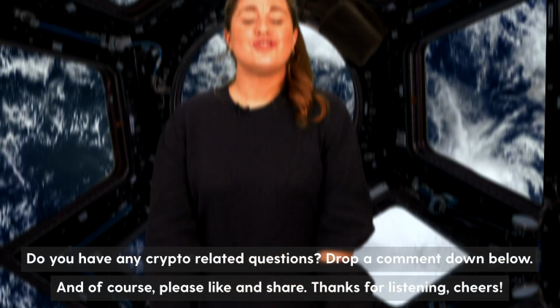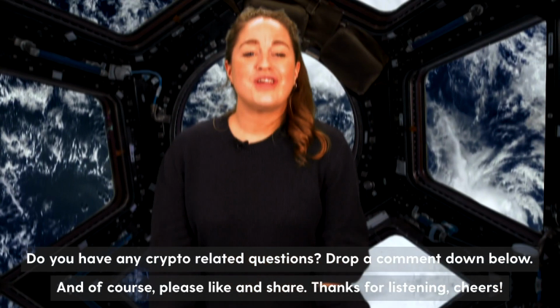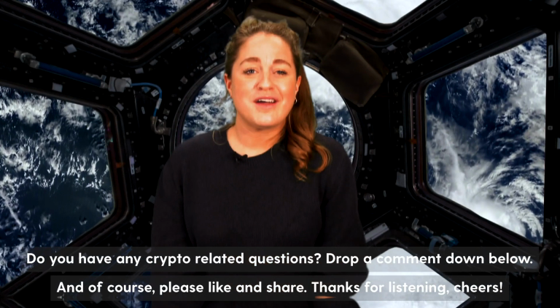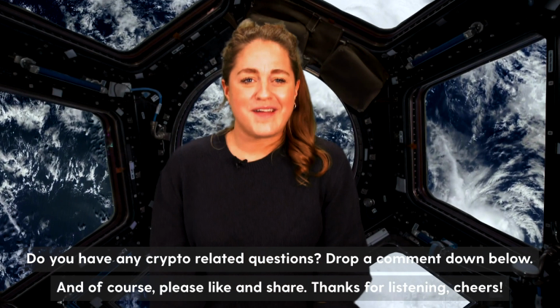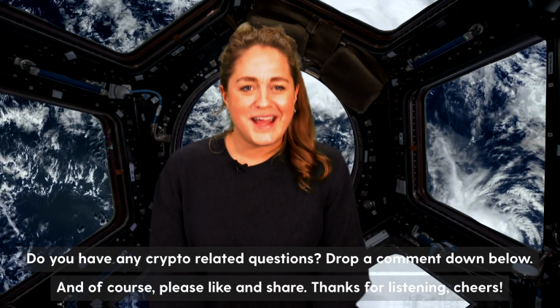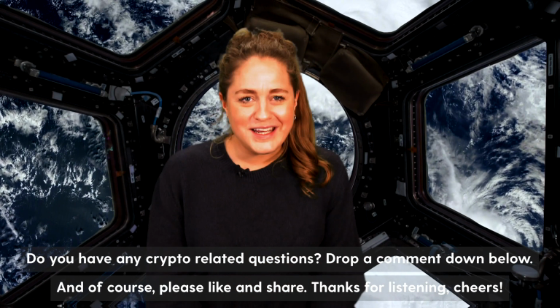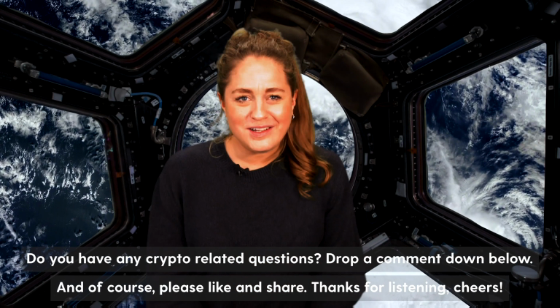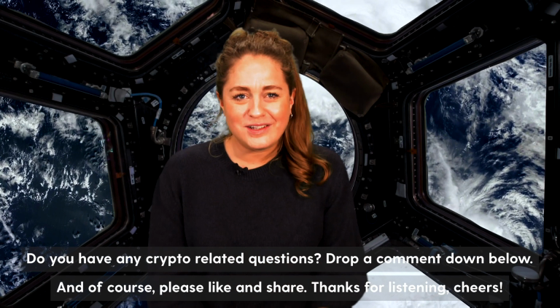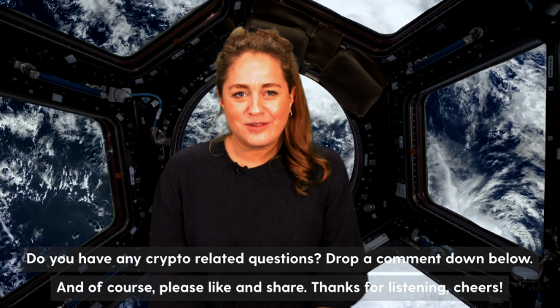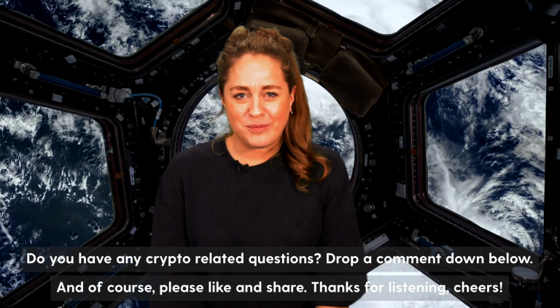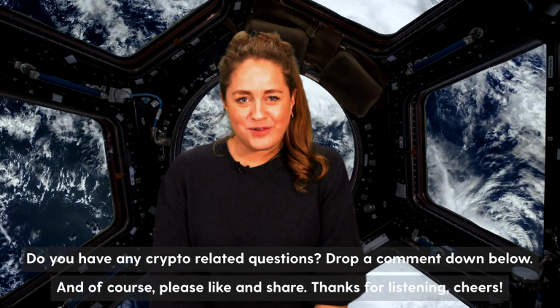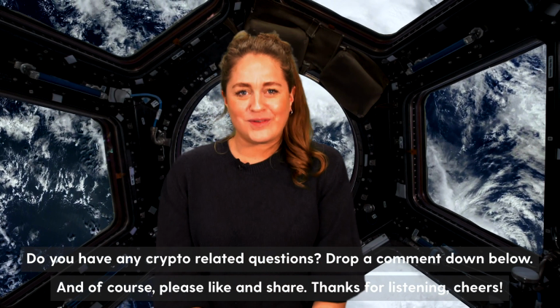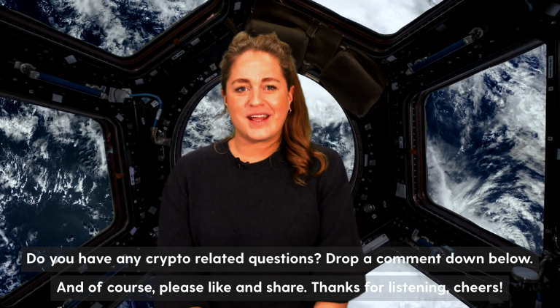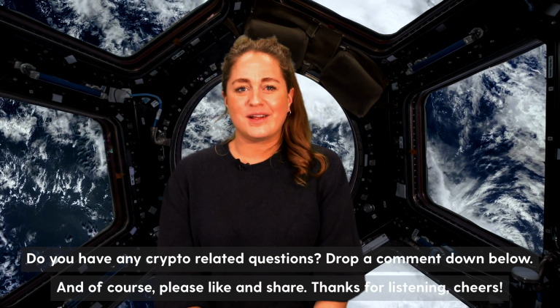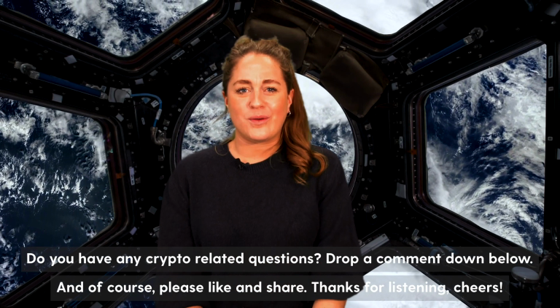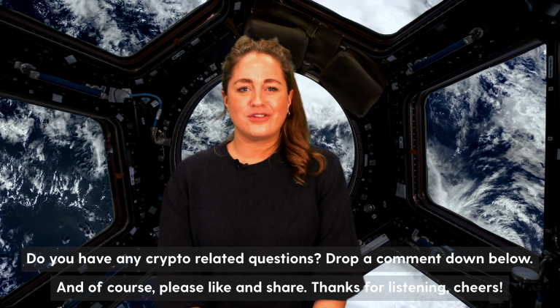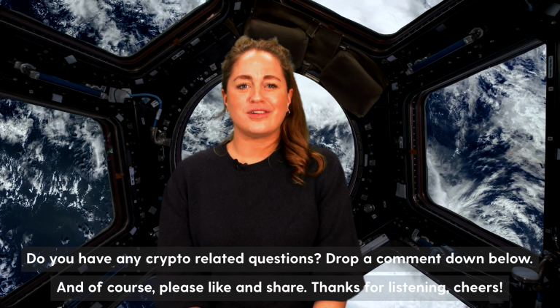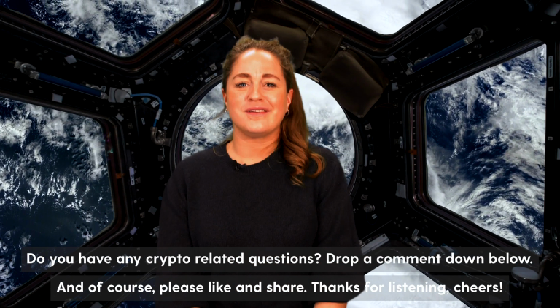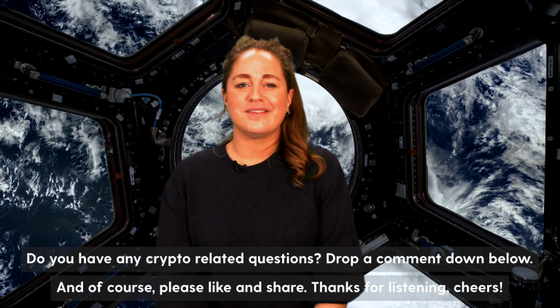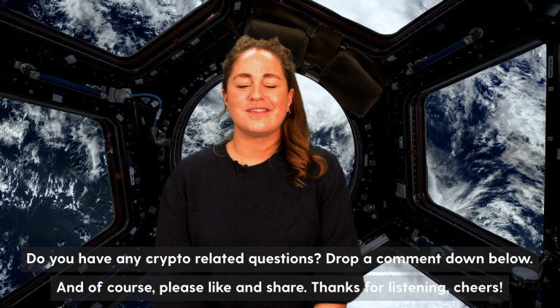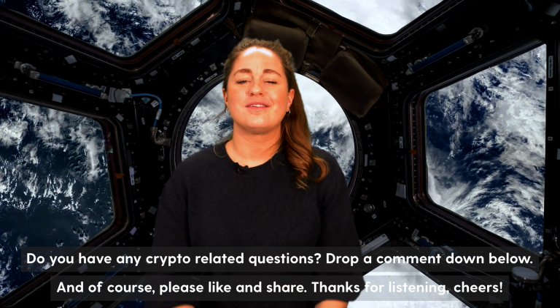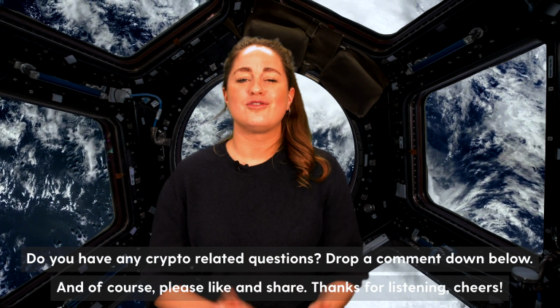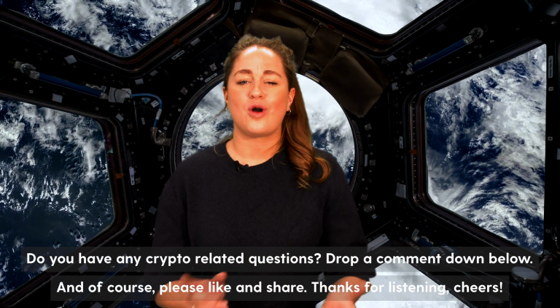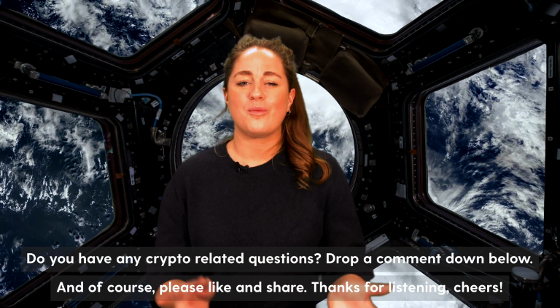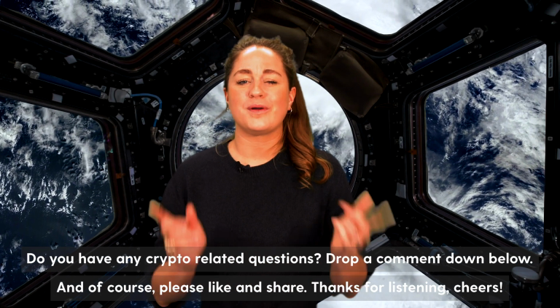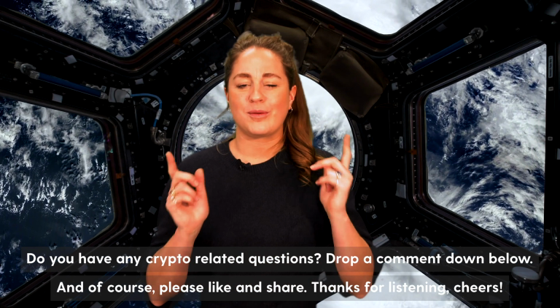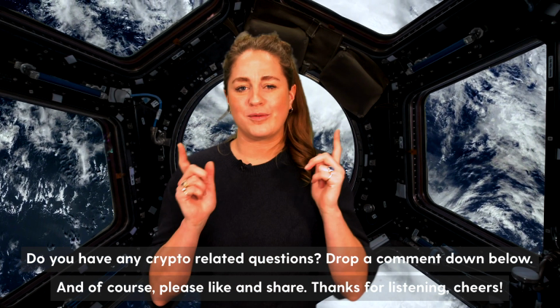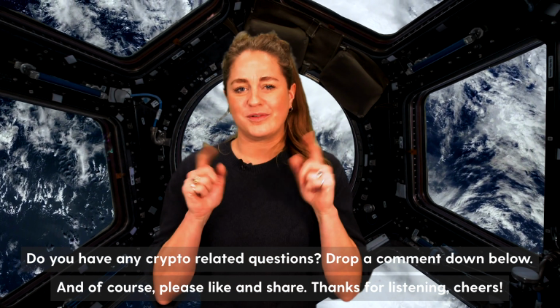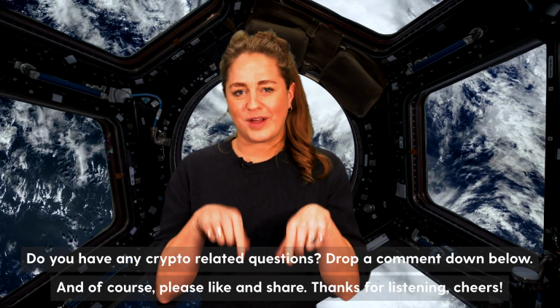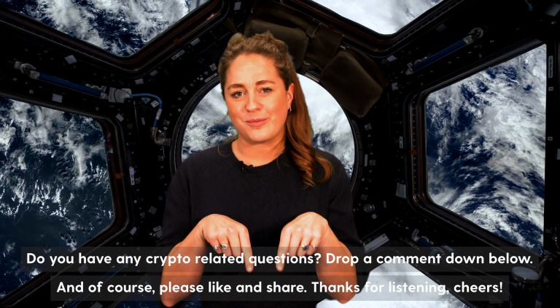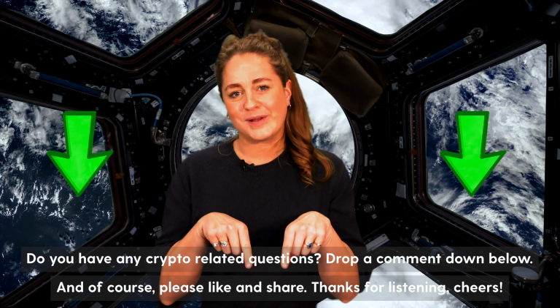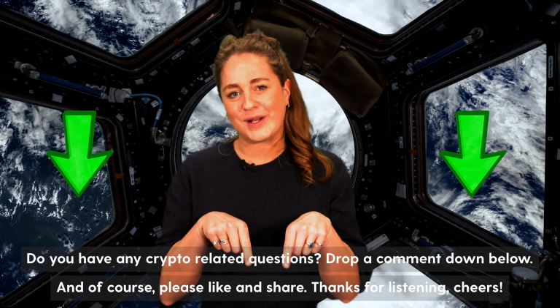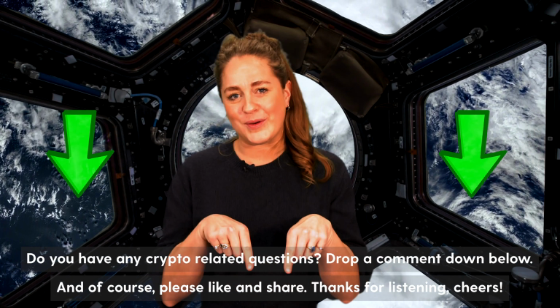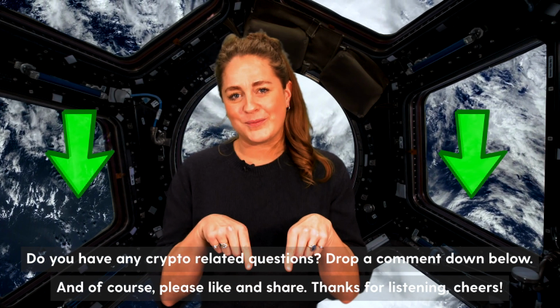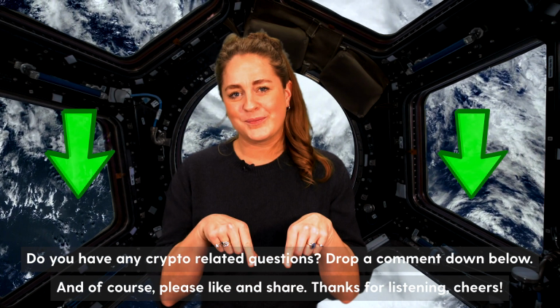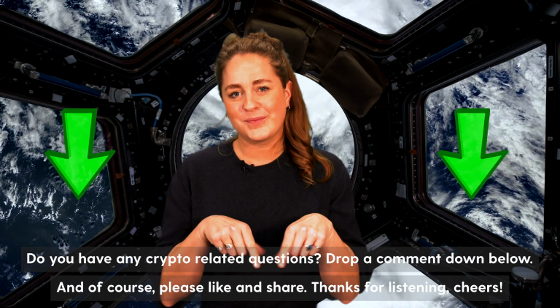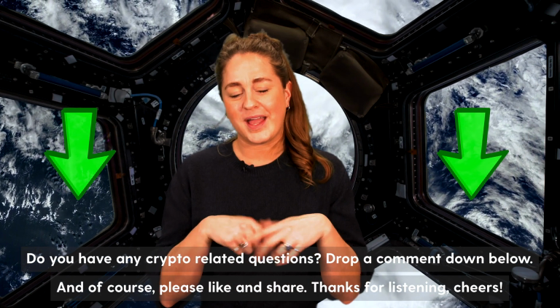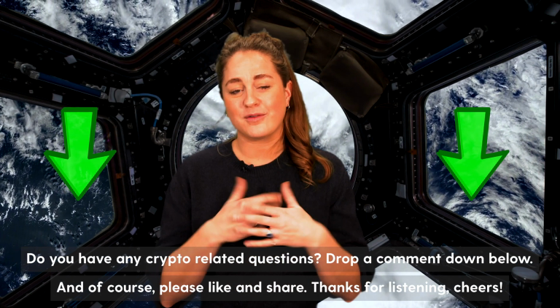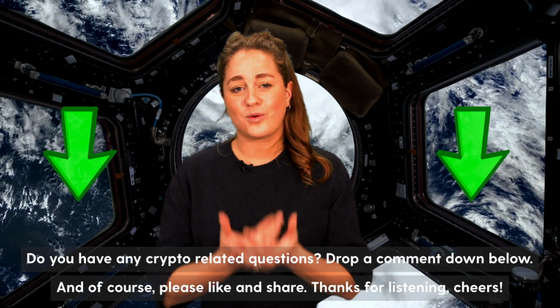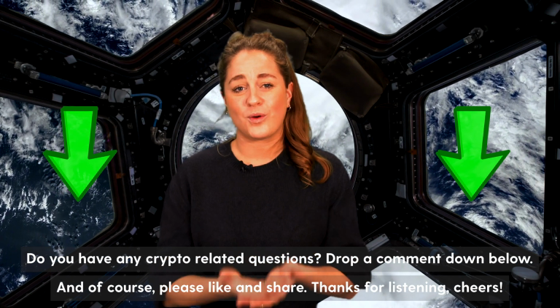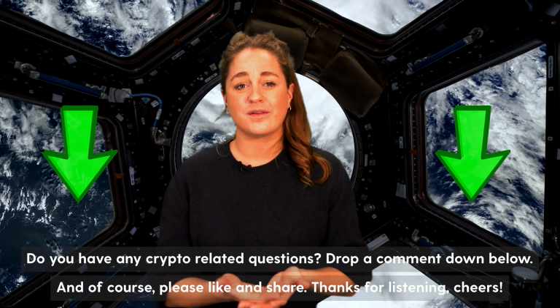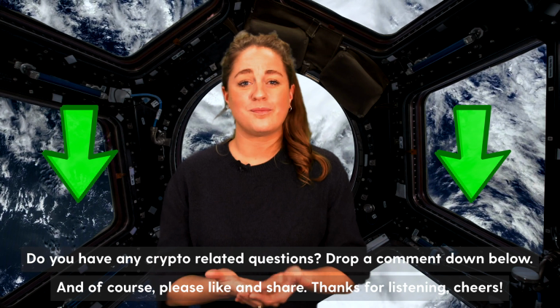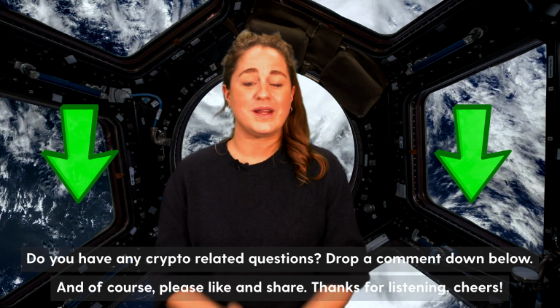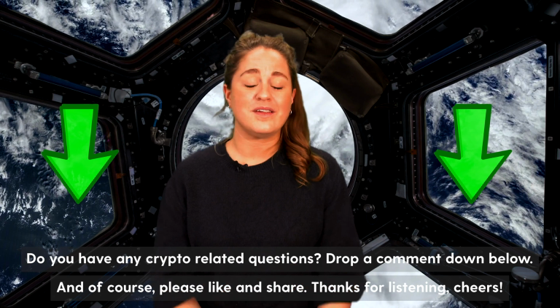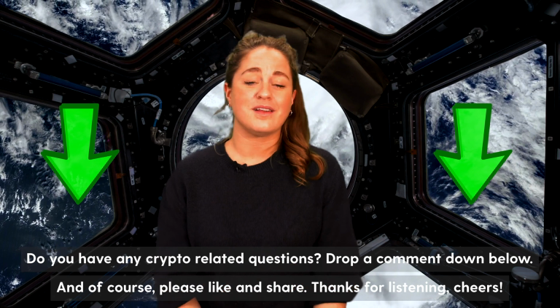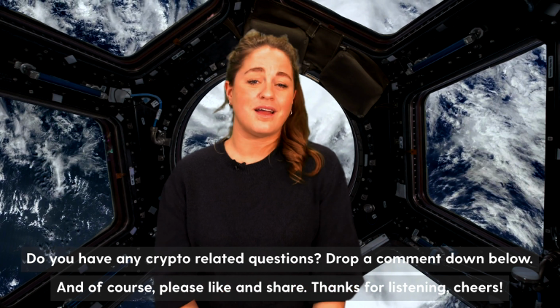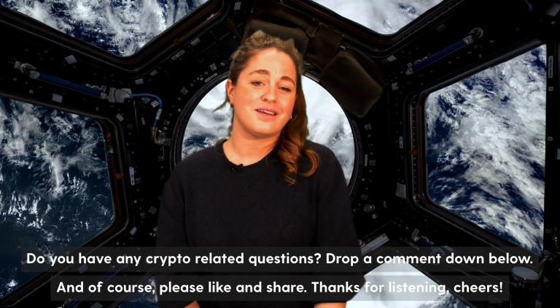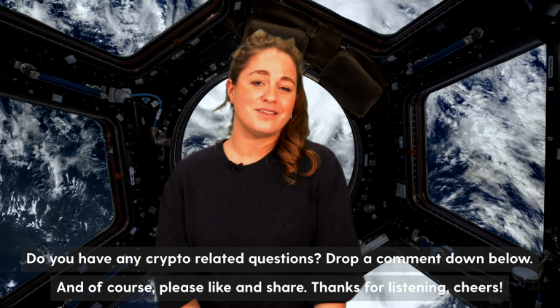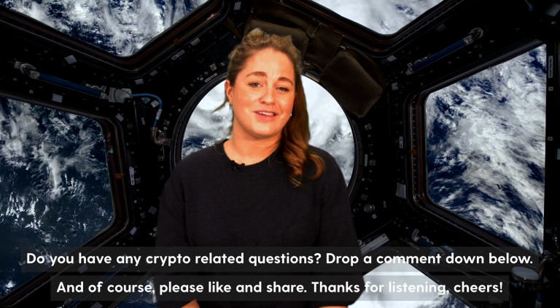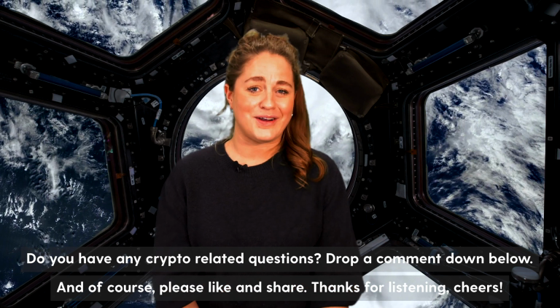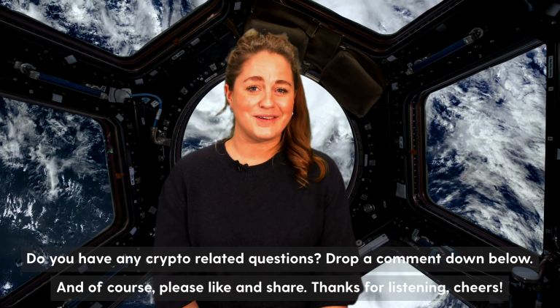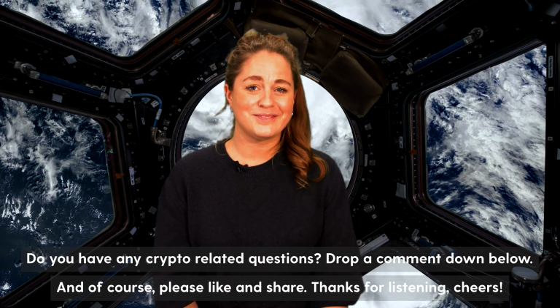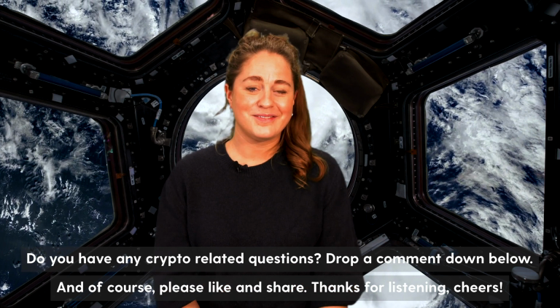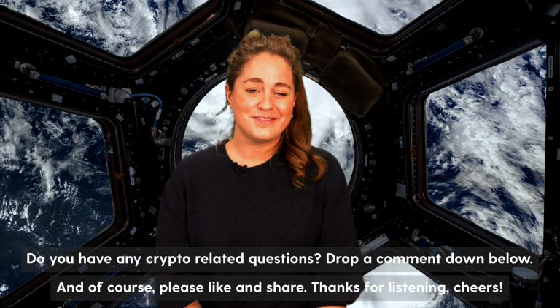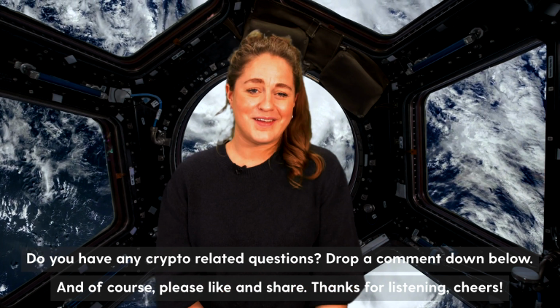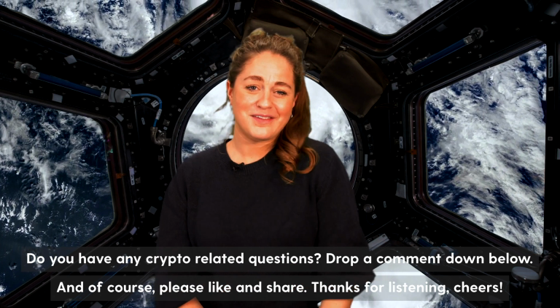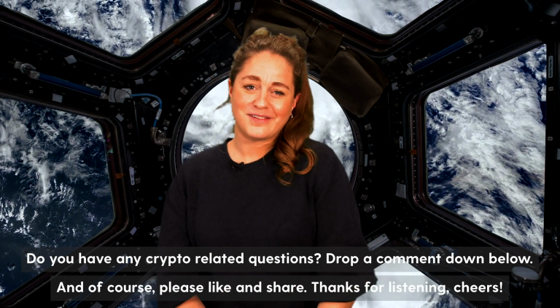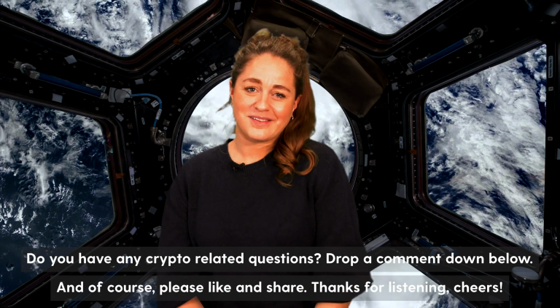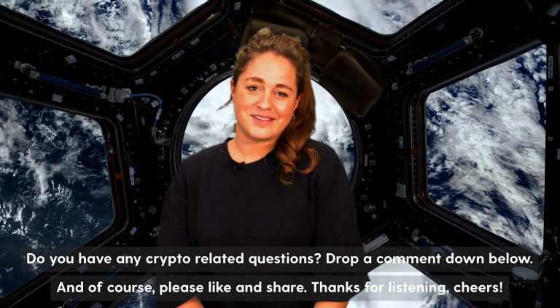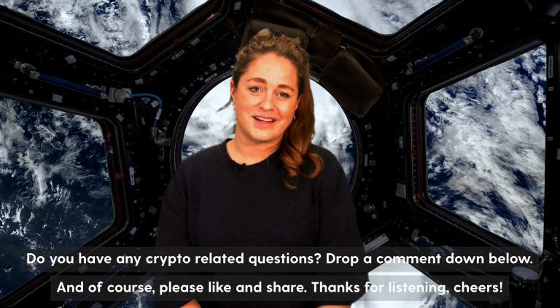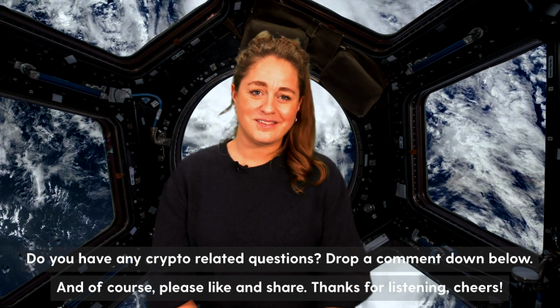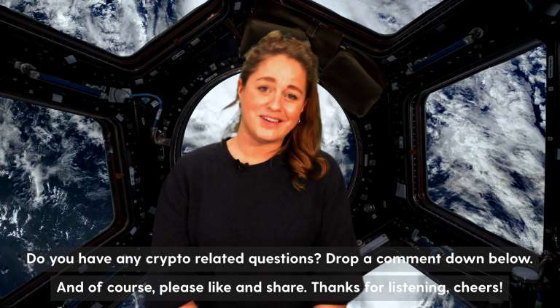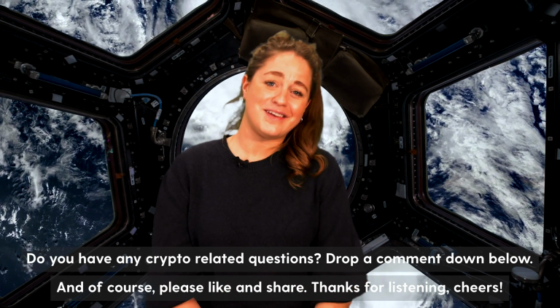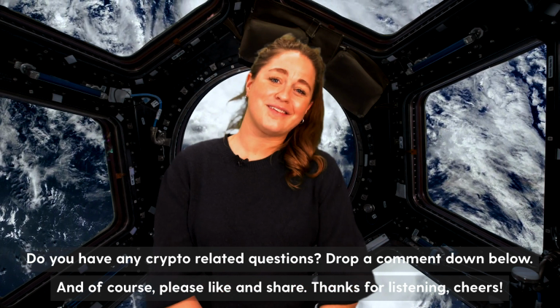If you have any crypto-related questions, drop a comment down below. And of course, please like and share. Thanks for listening — cheers!